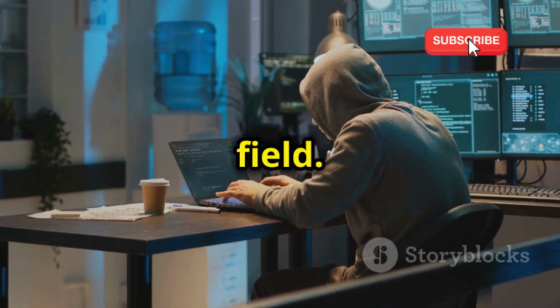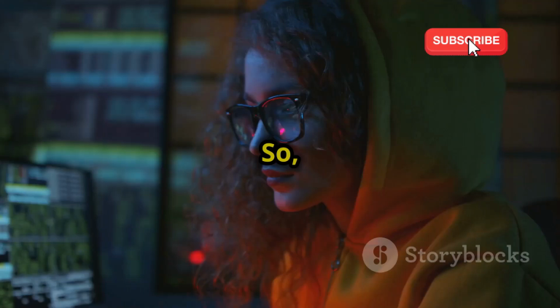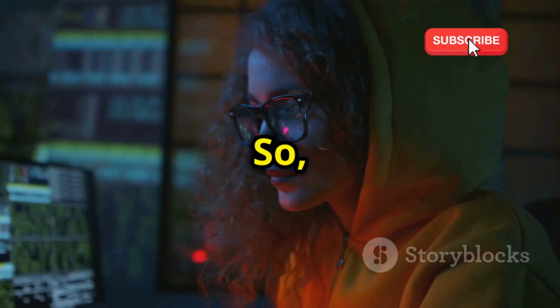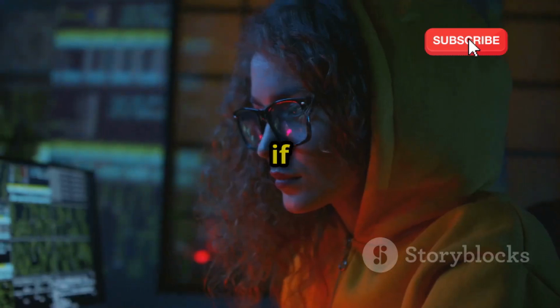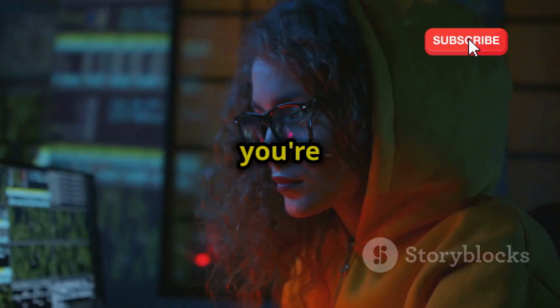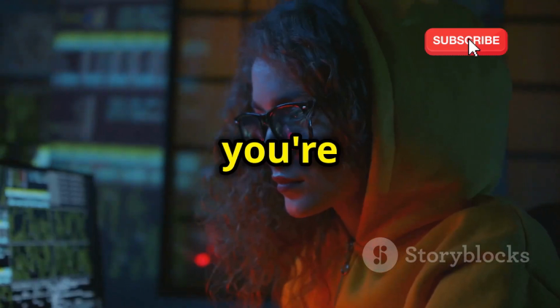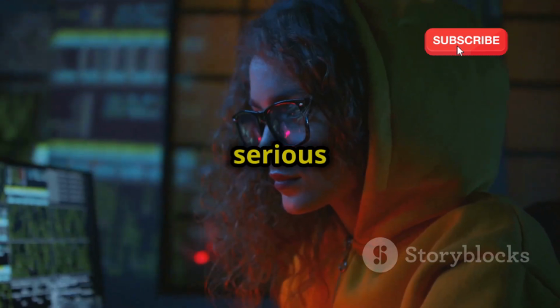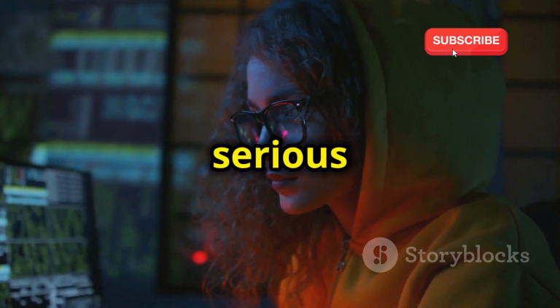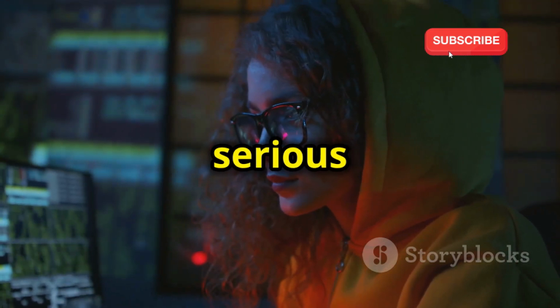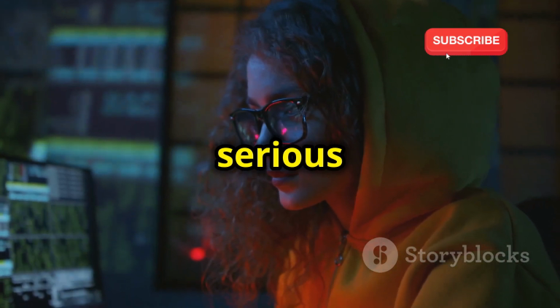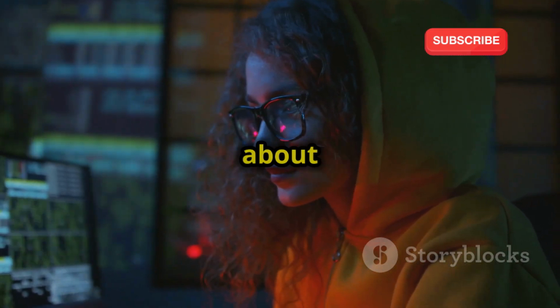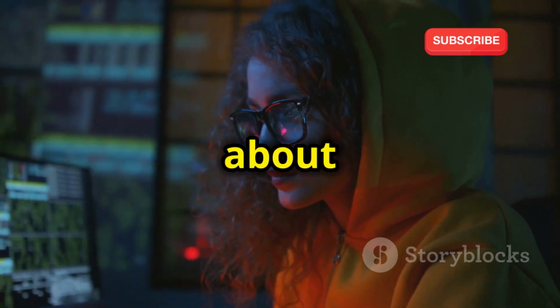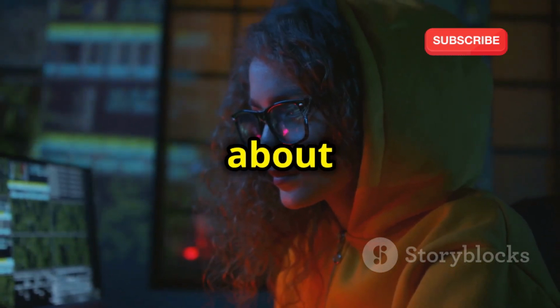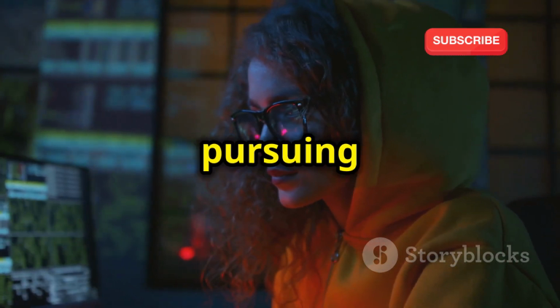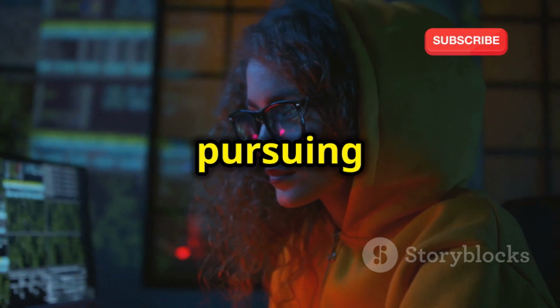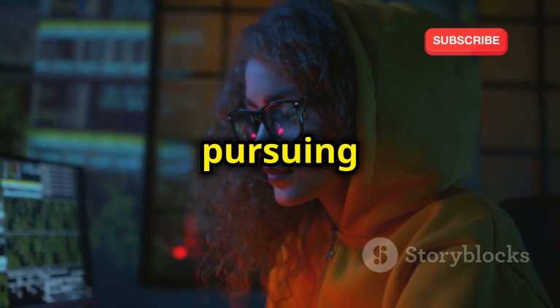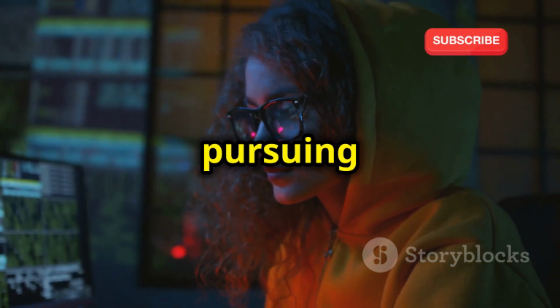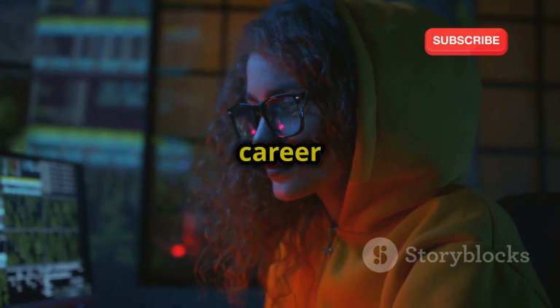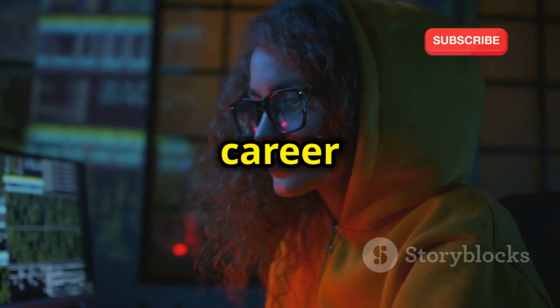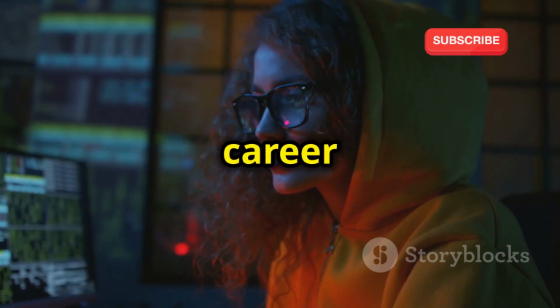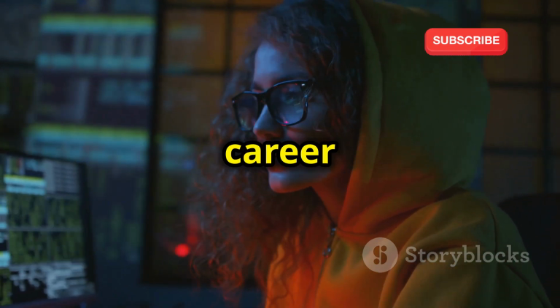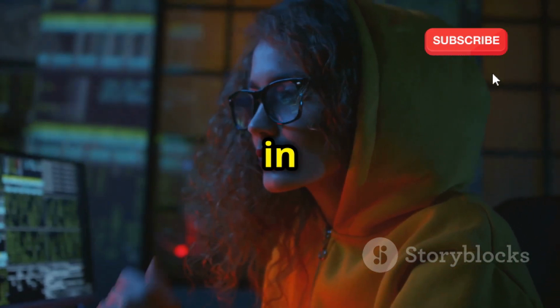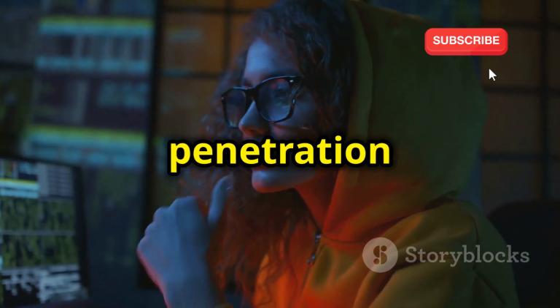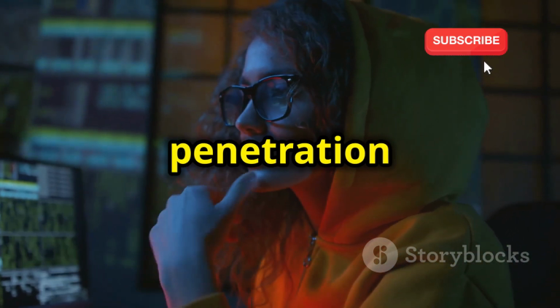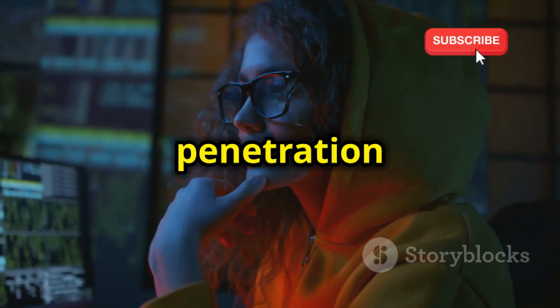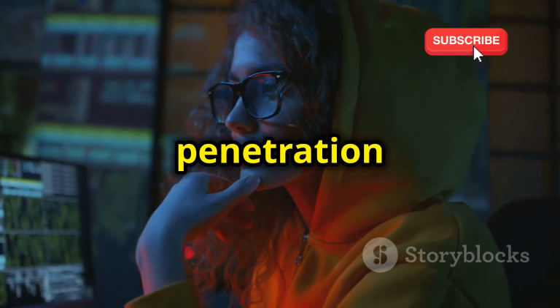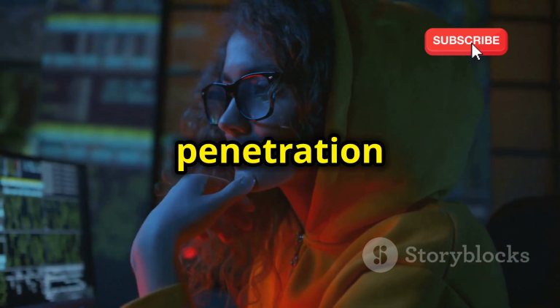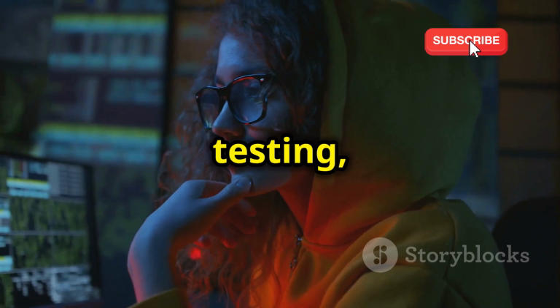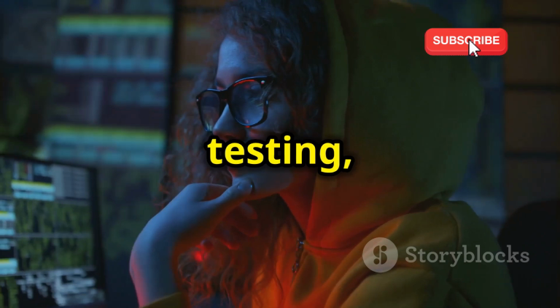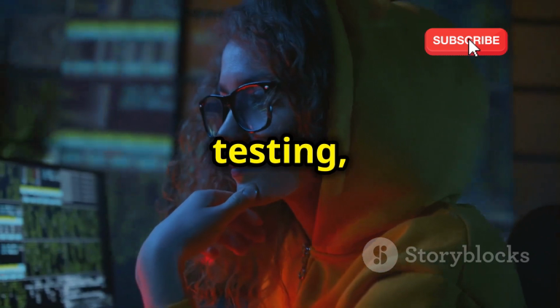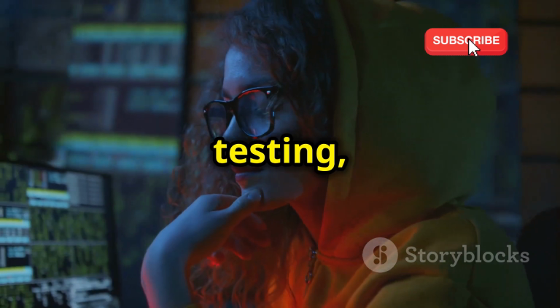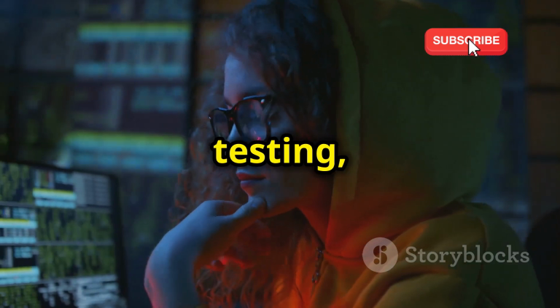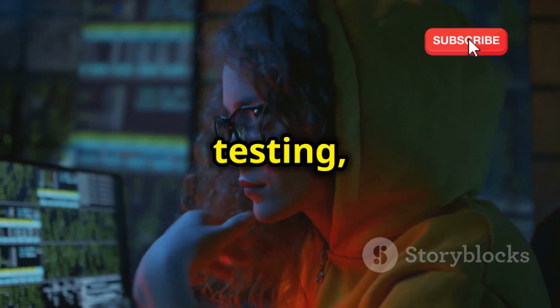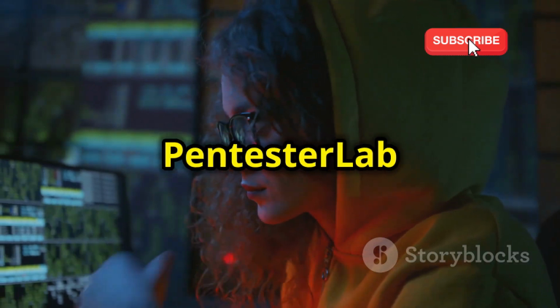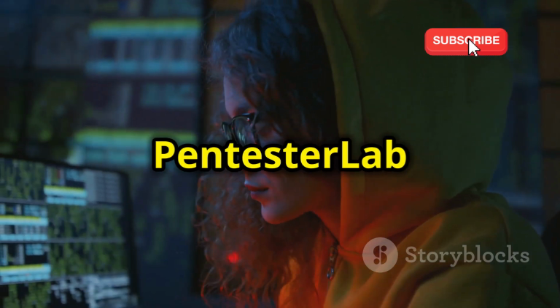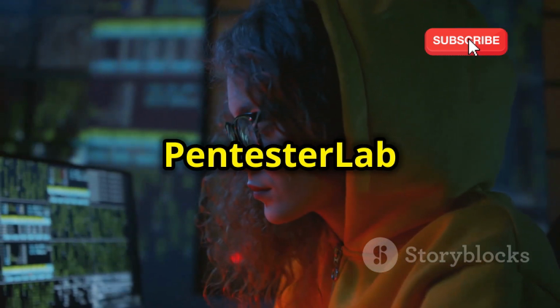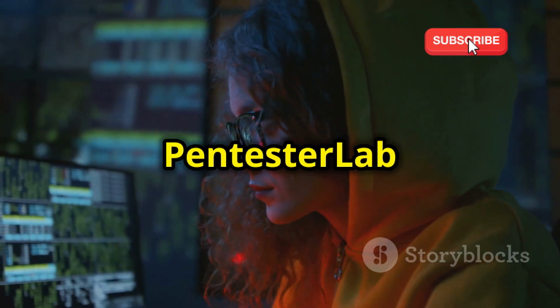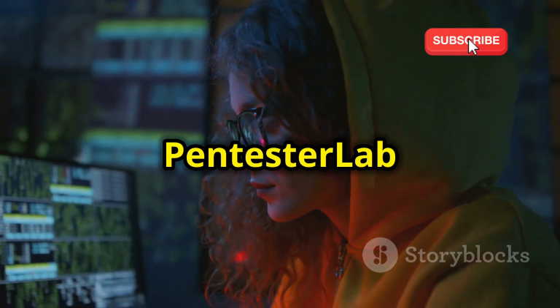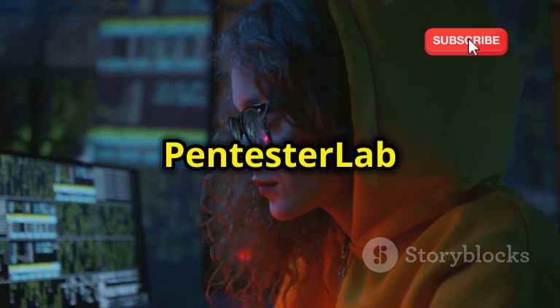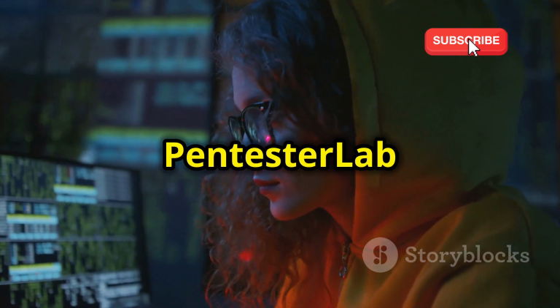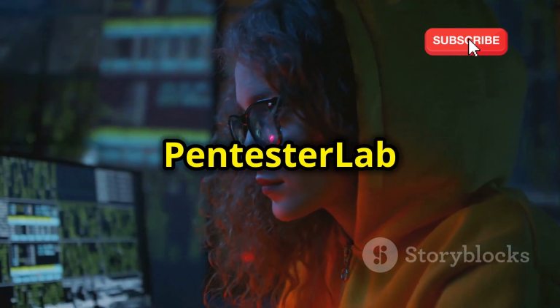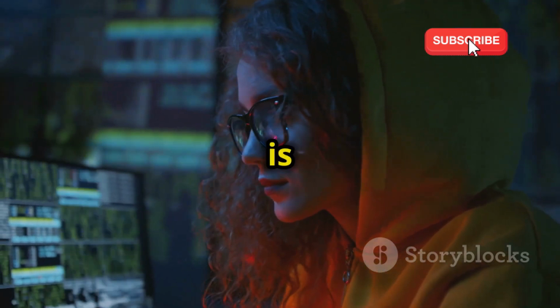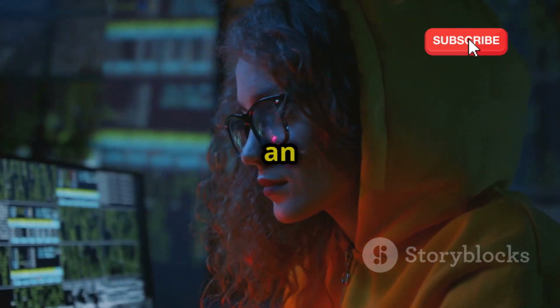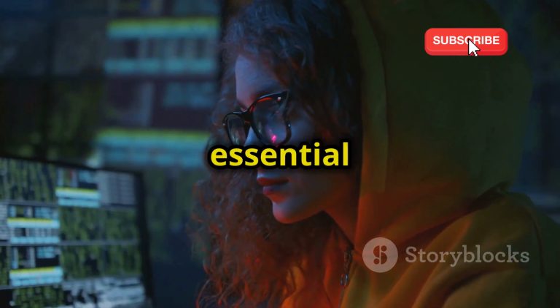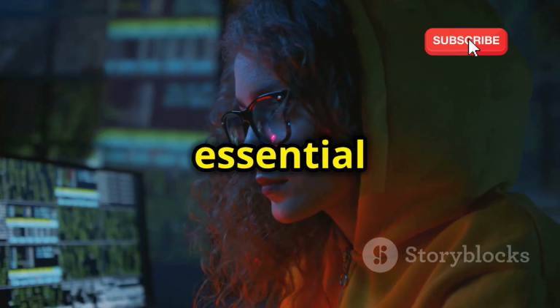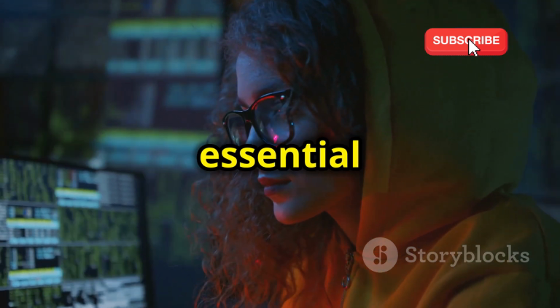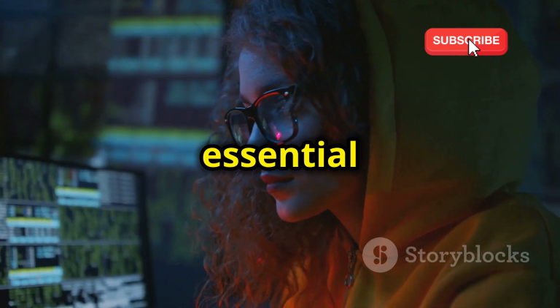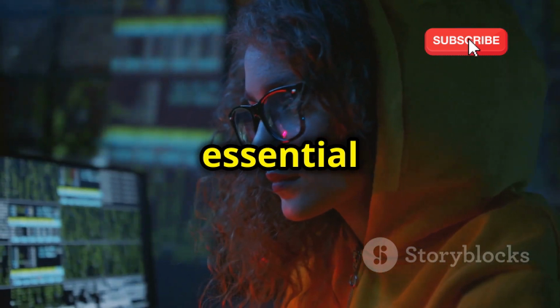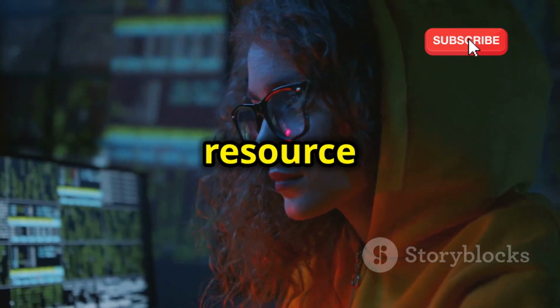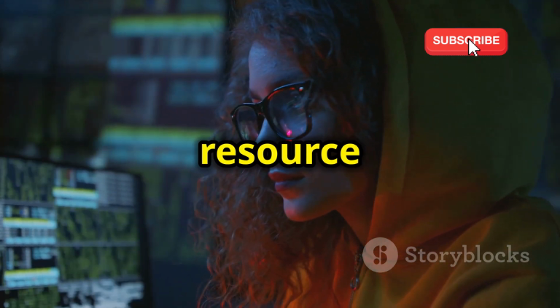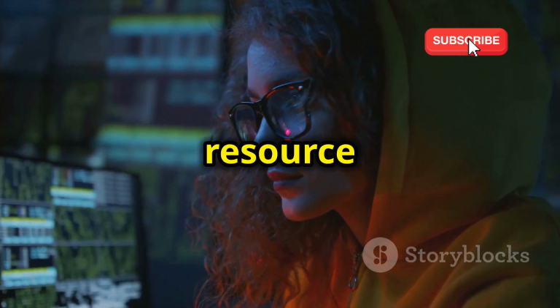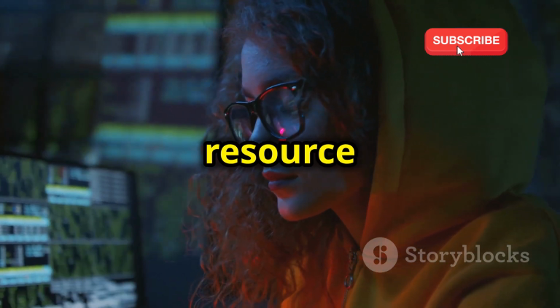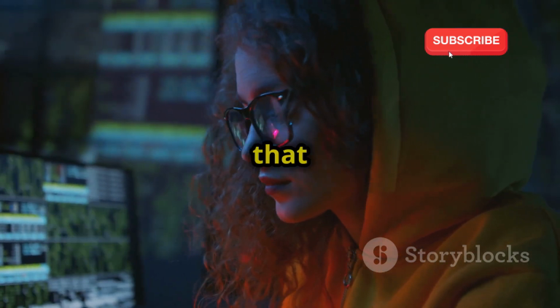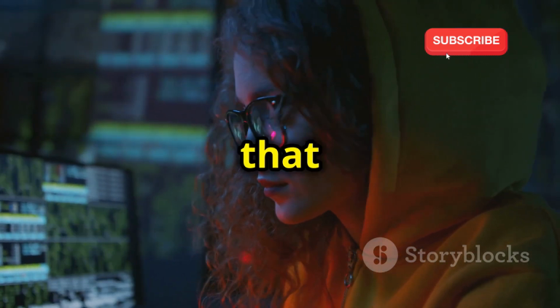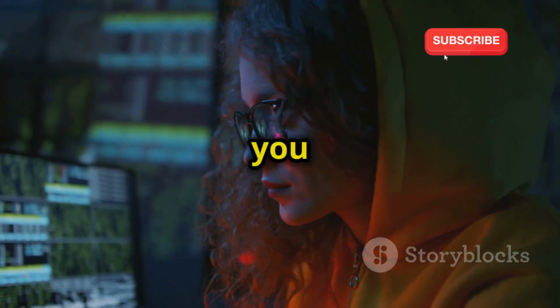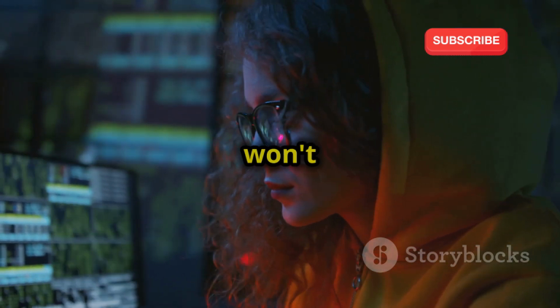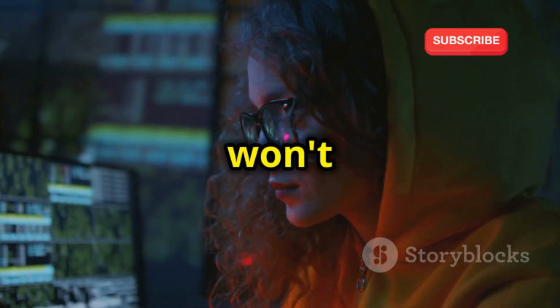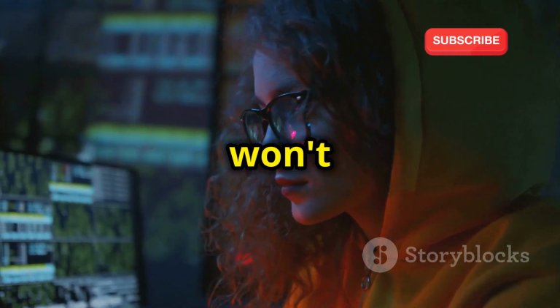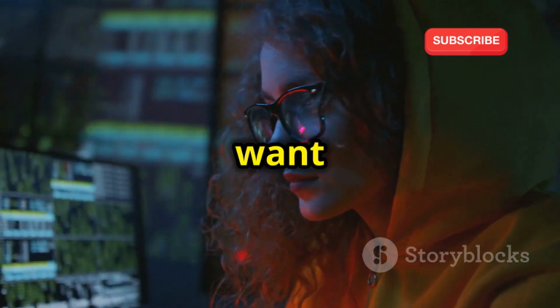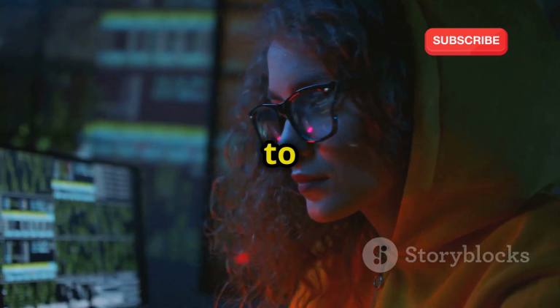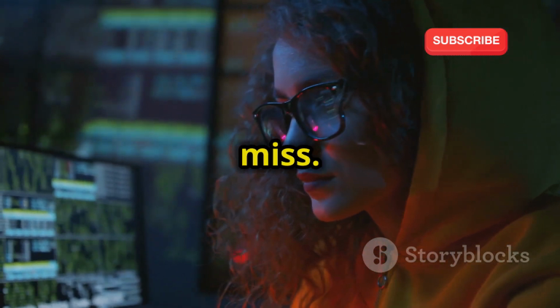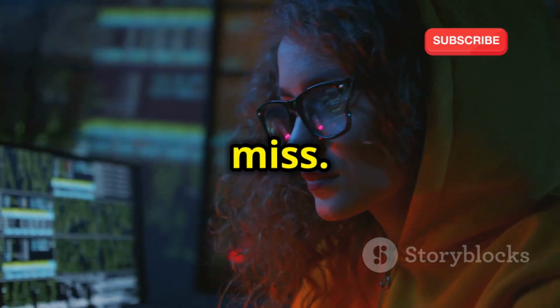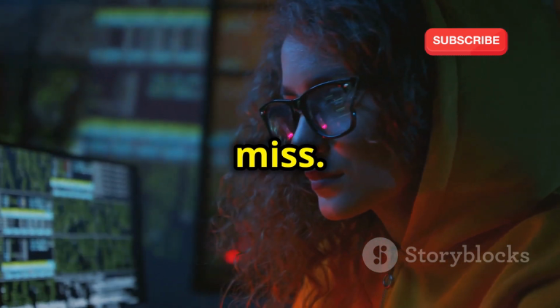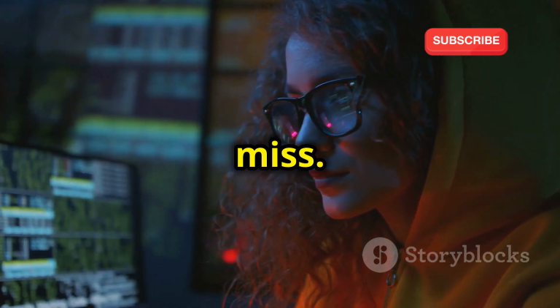So if you're serious about pursuing a career in penetration testing, PentesterLab is an essential resource that you won't want to miss.